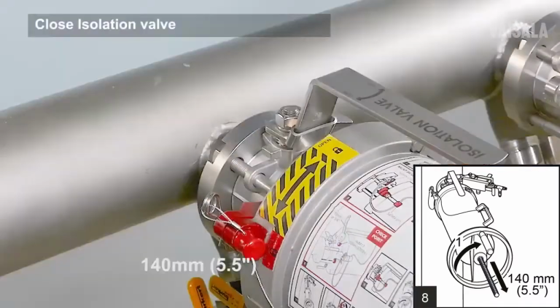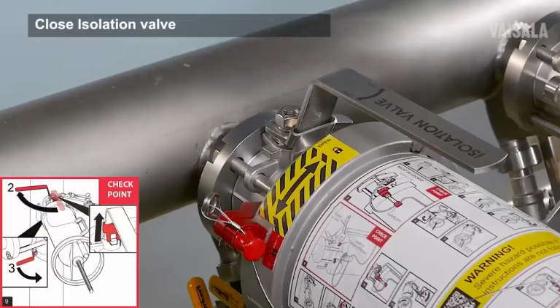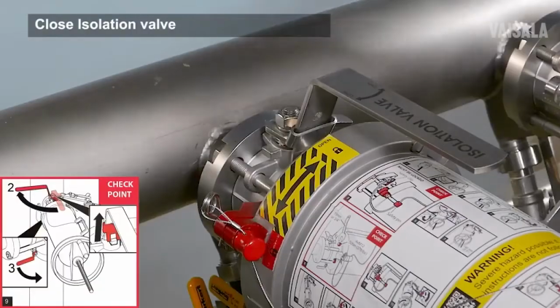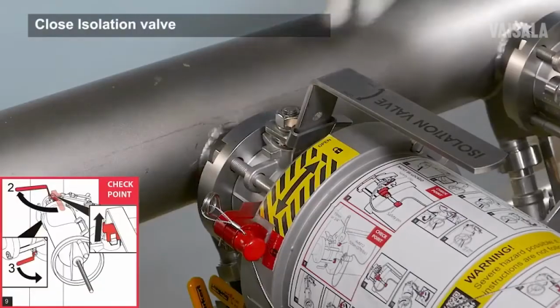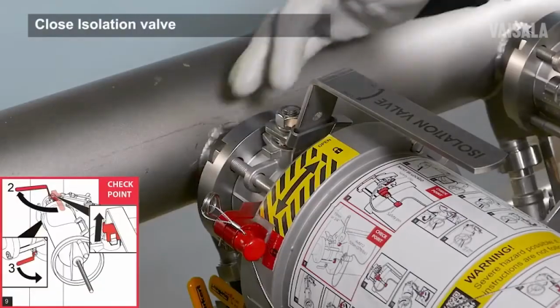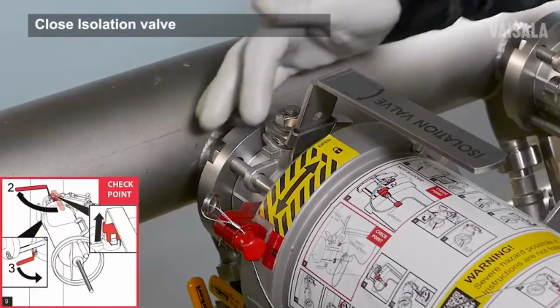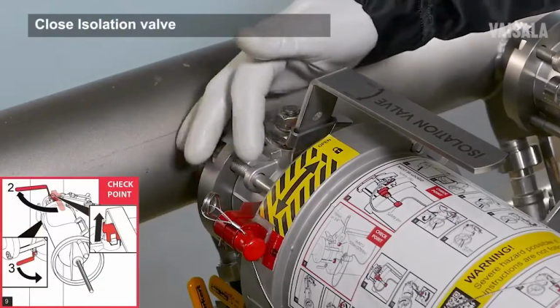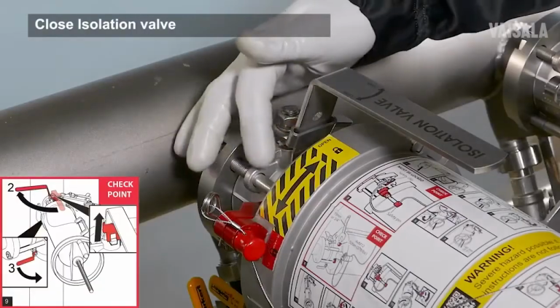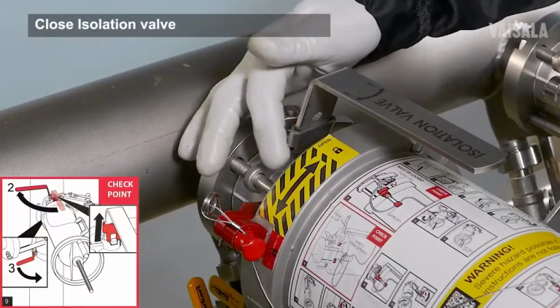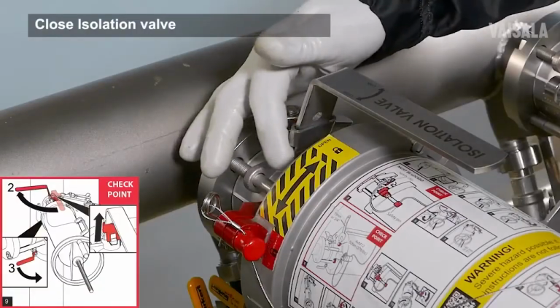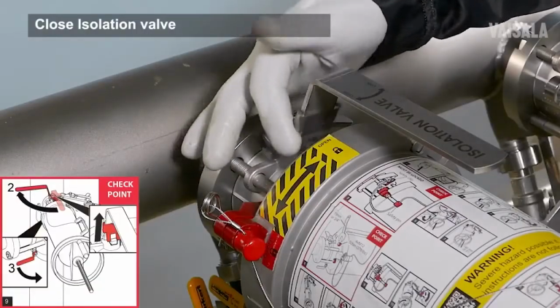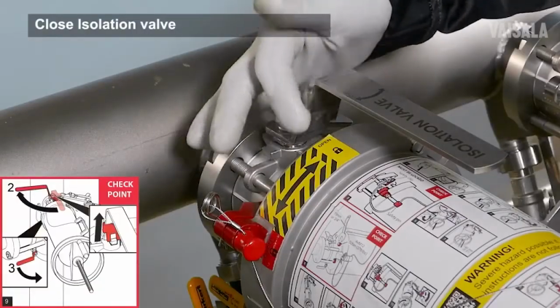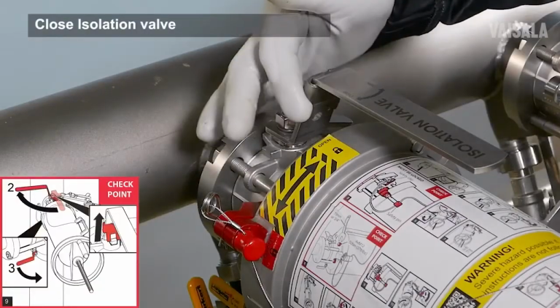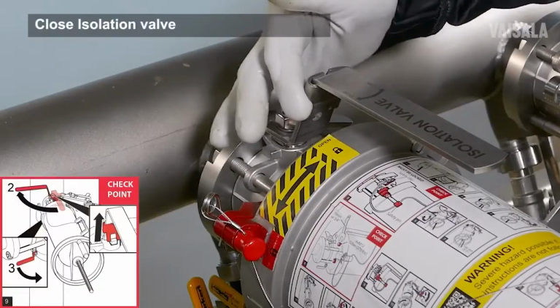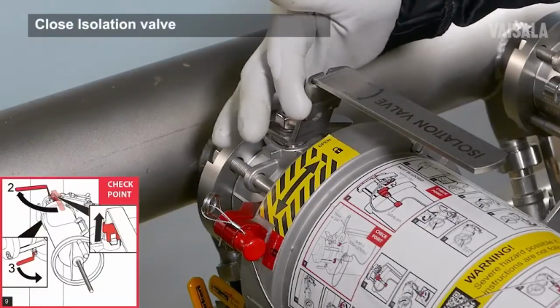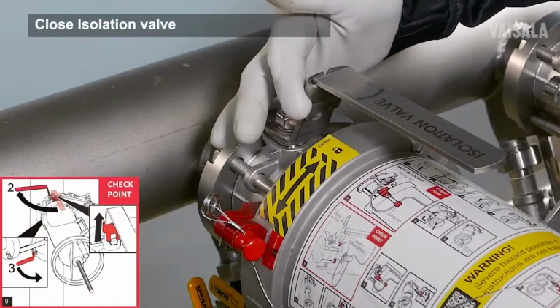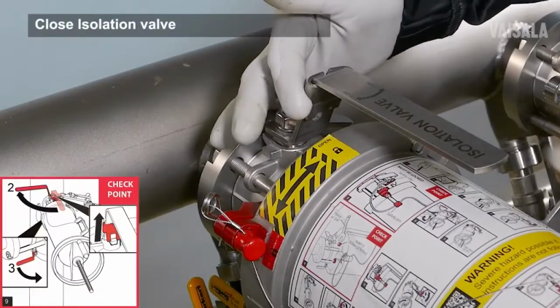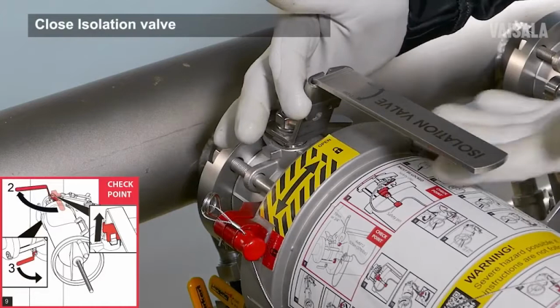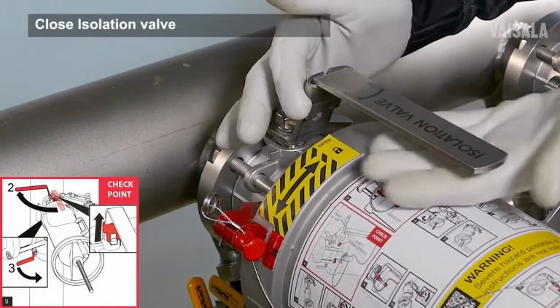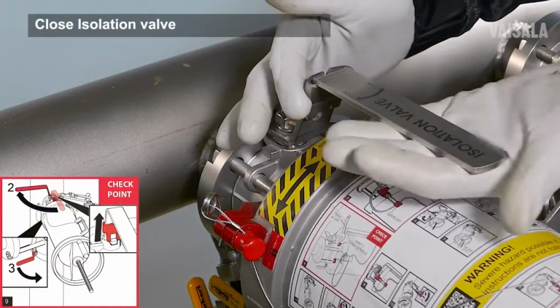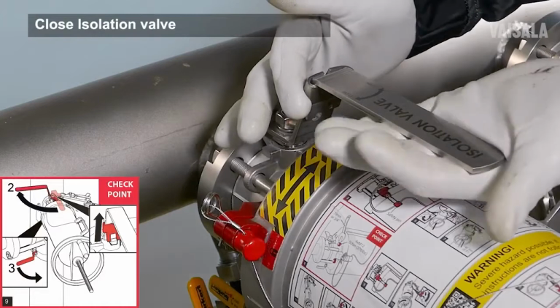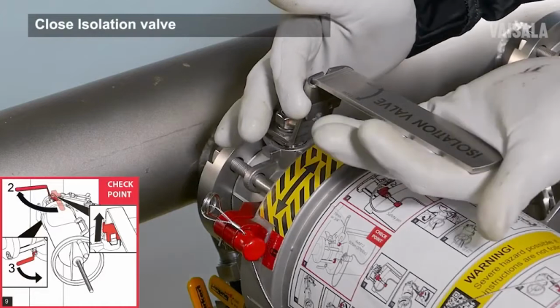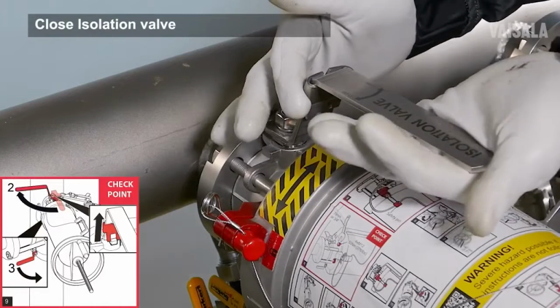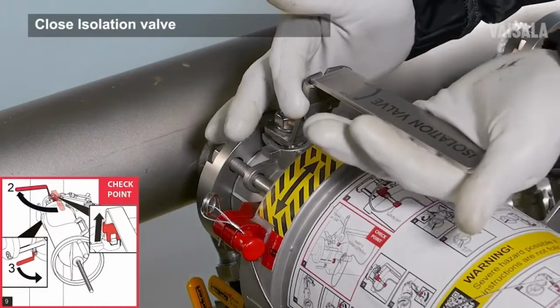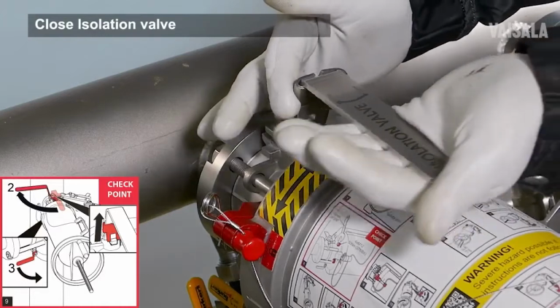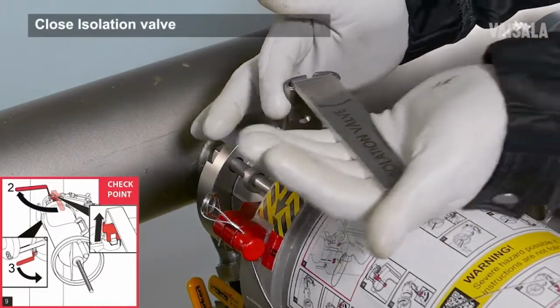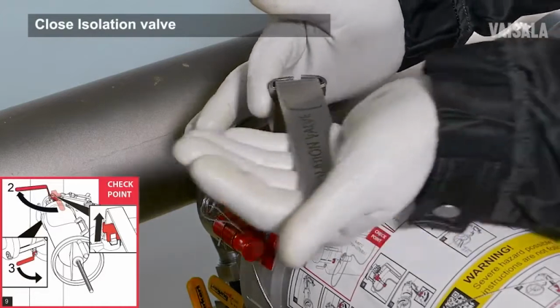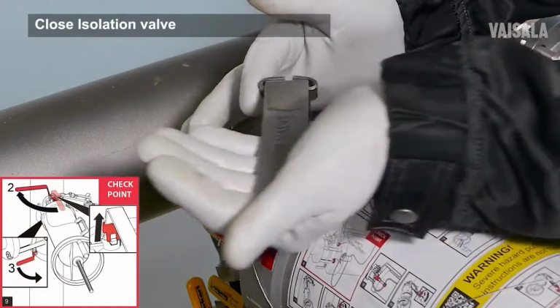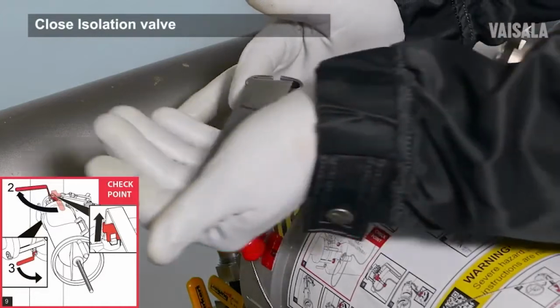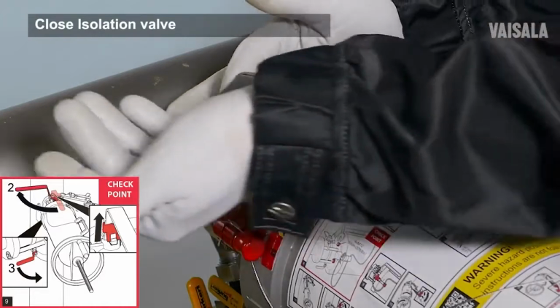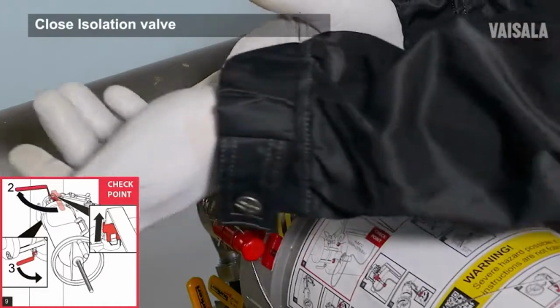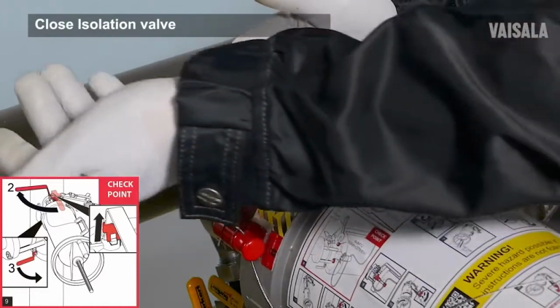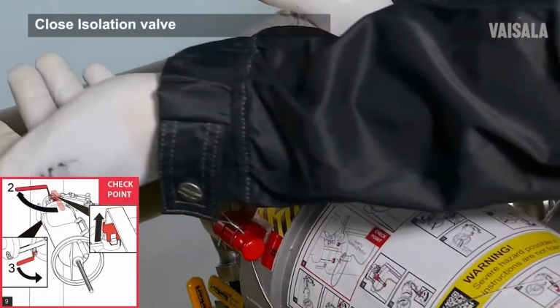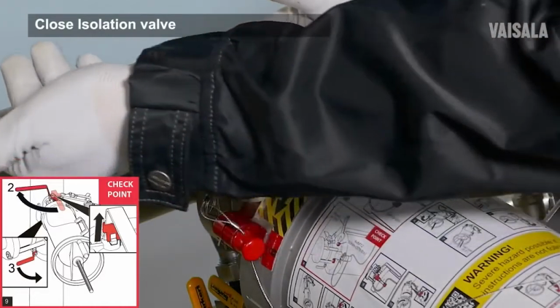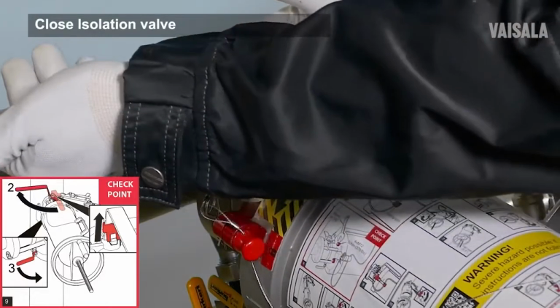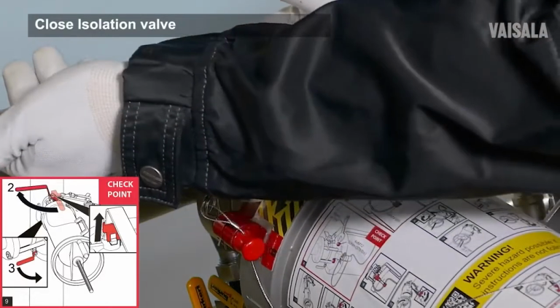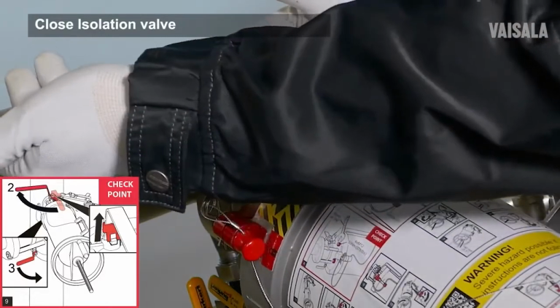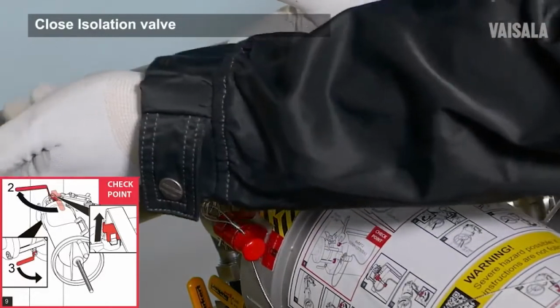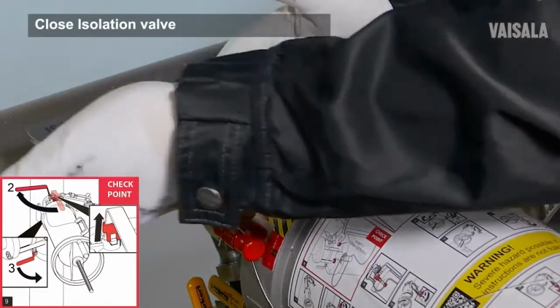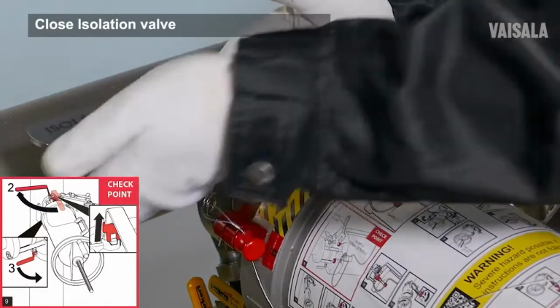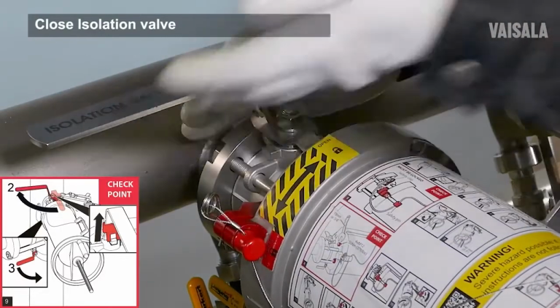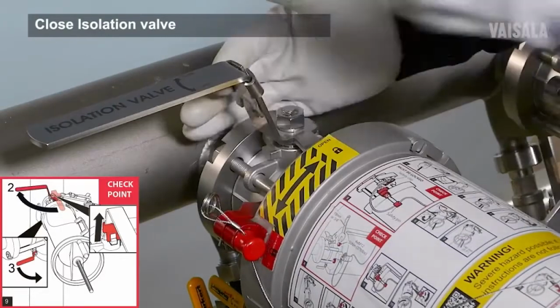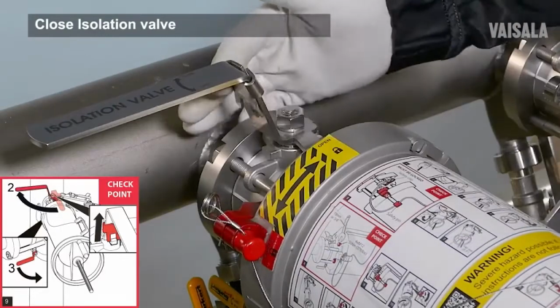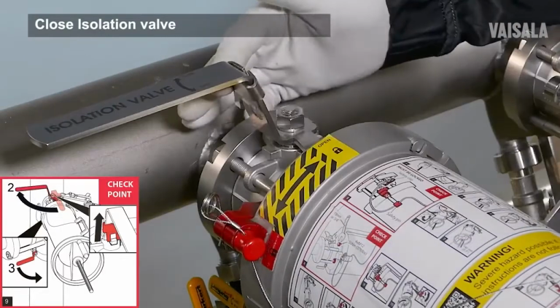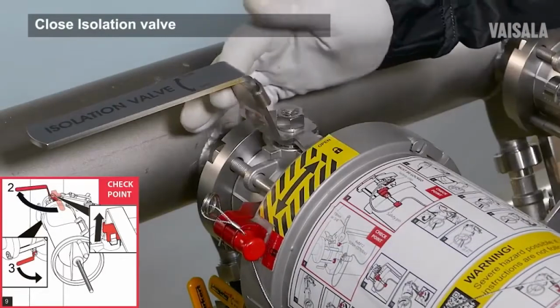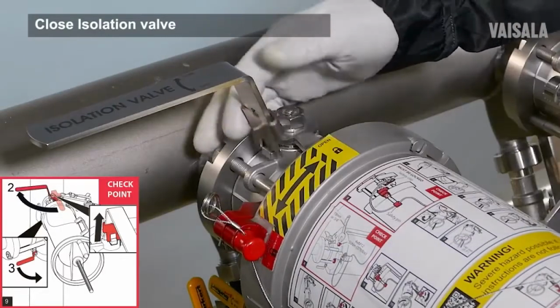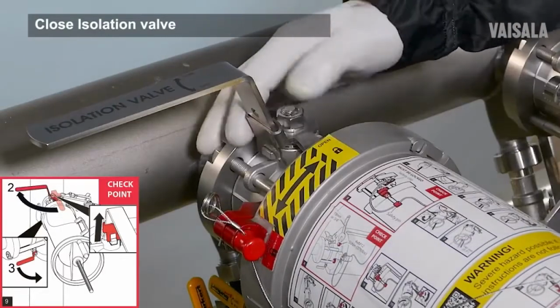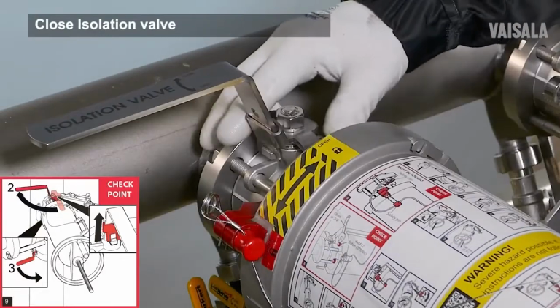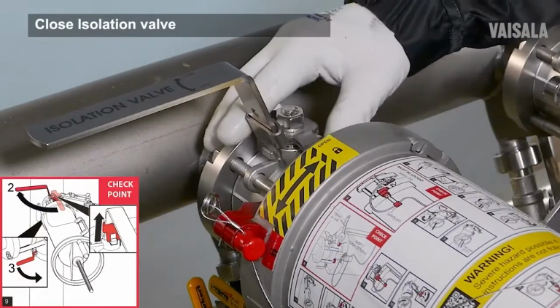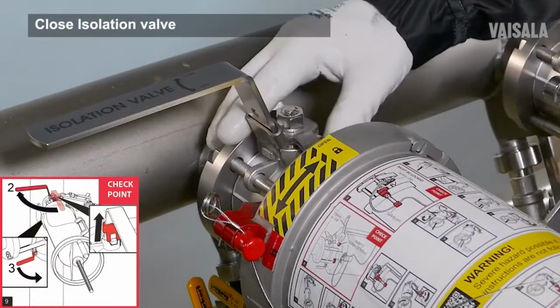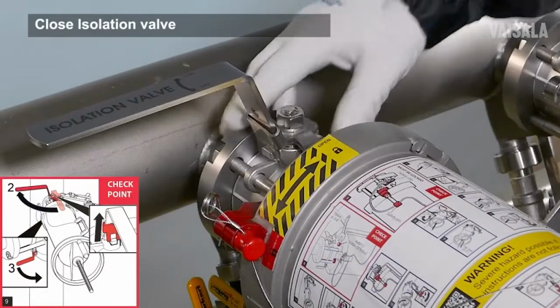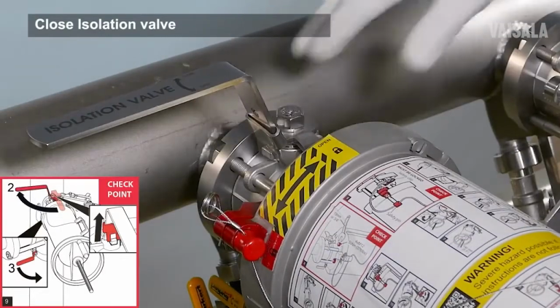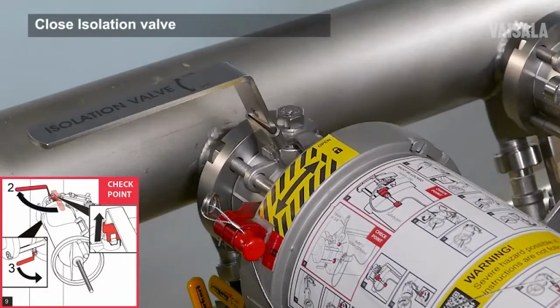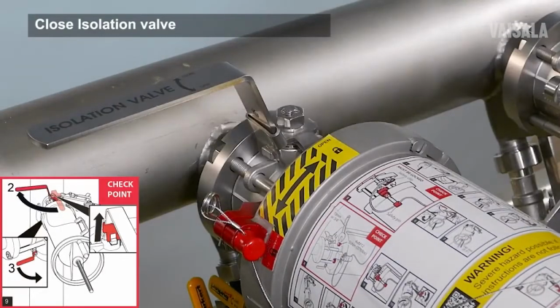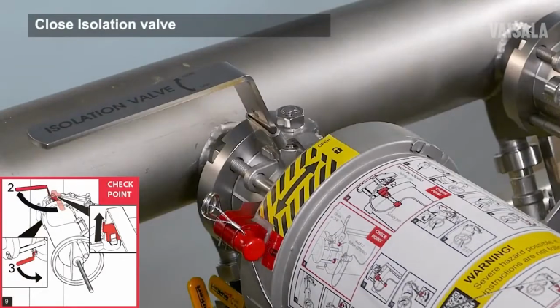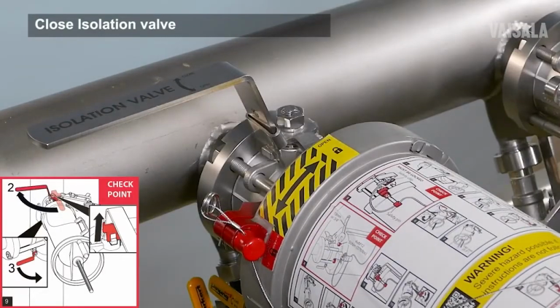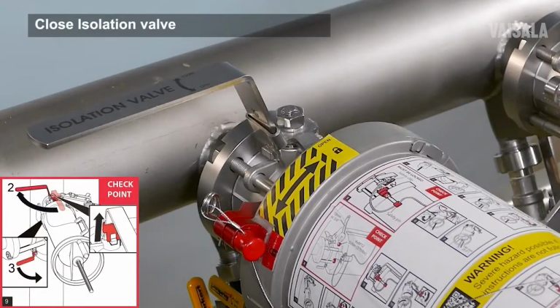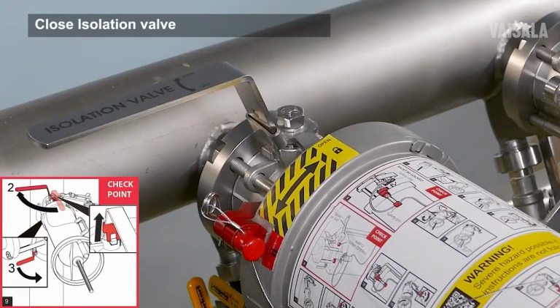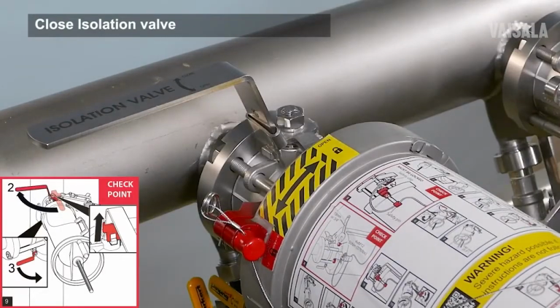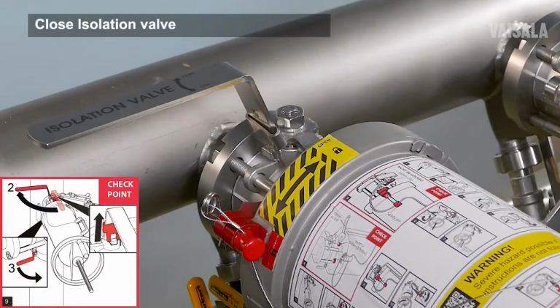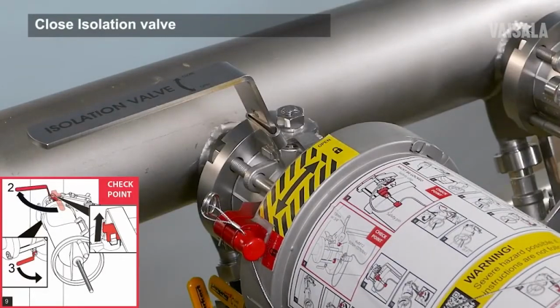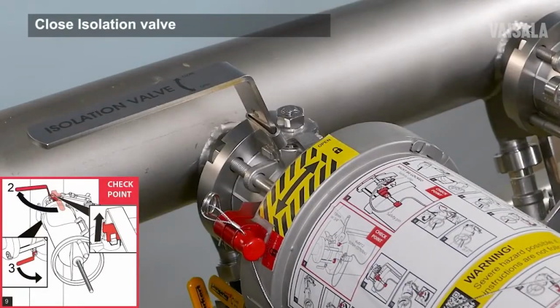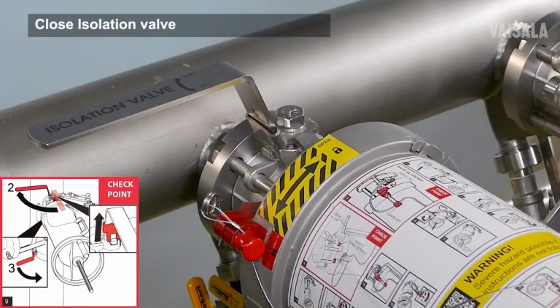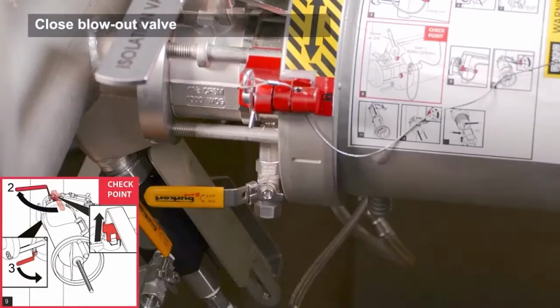Next, lift up the isolation valve handle locking plate. Close the isolation valve by turning the handle 90 degrees.